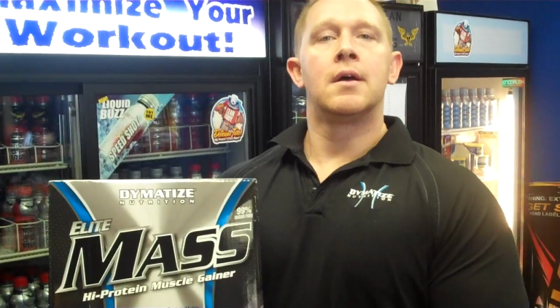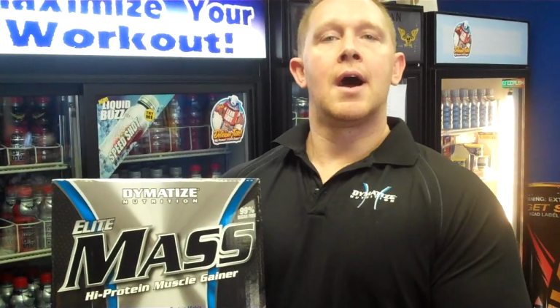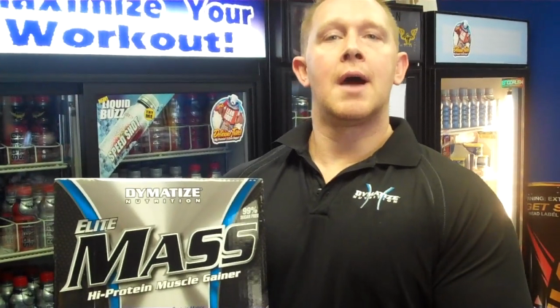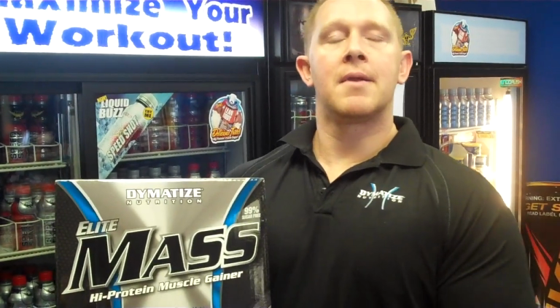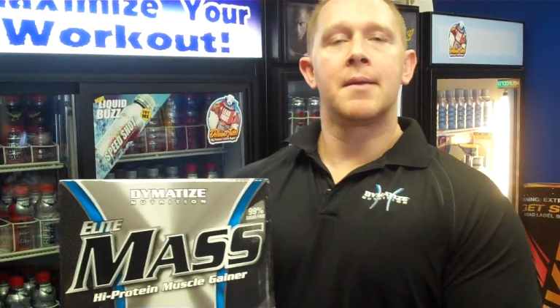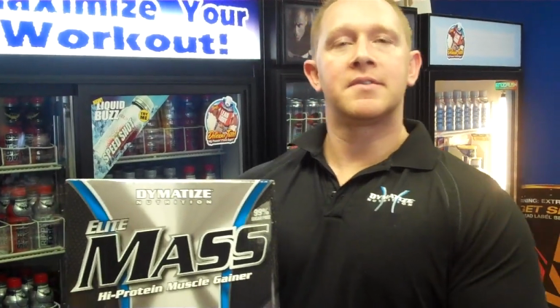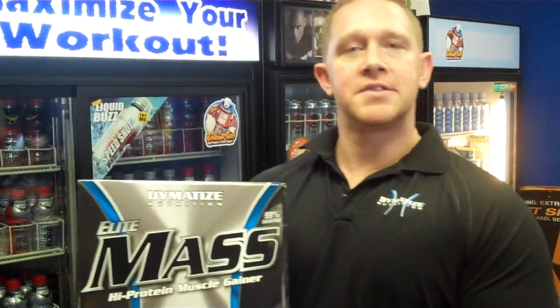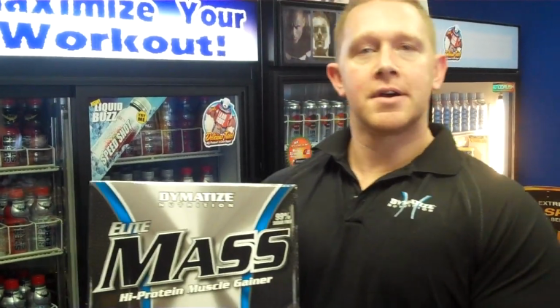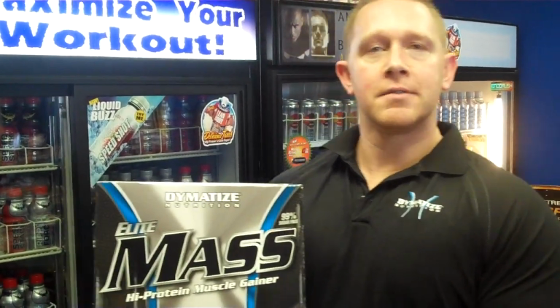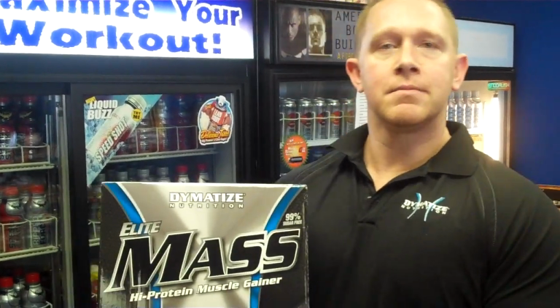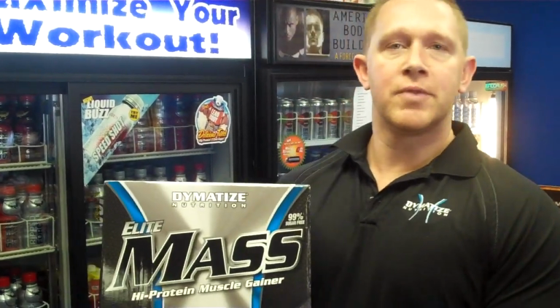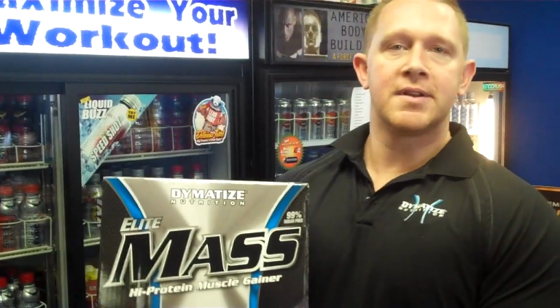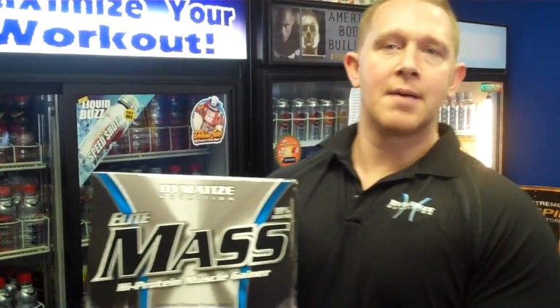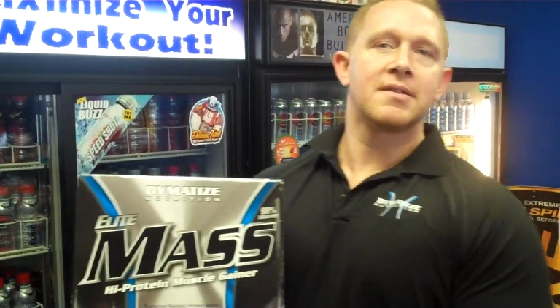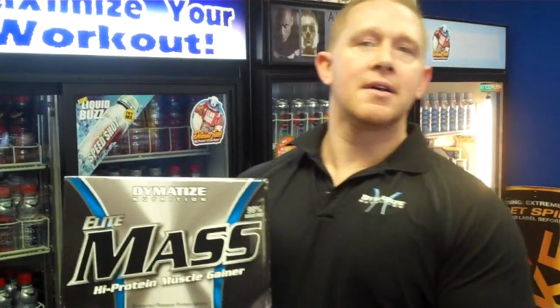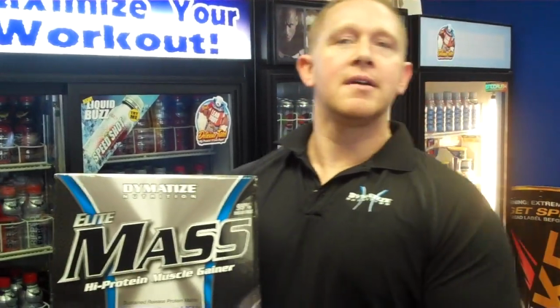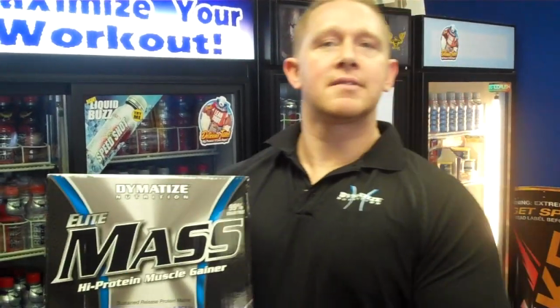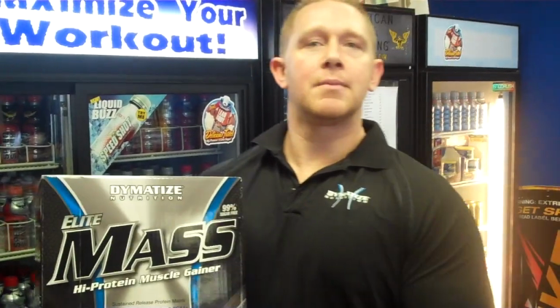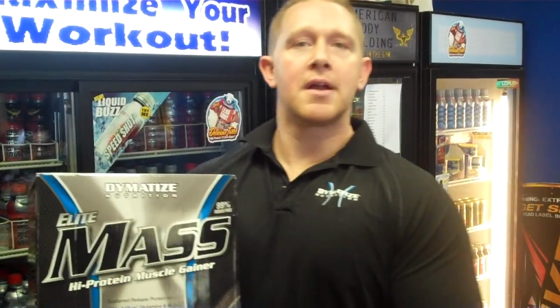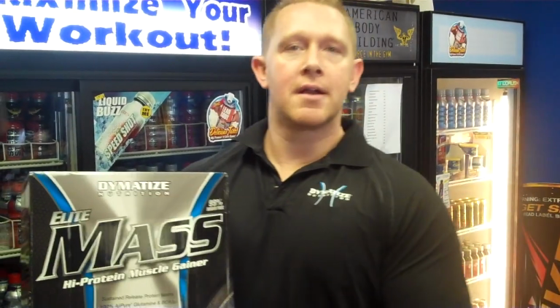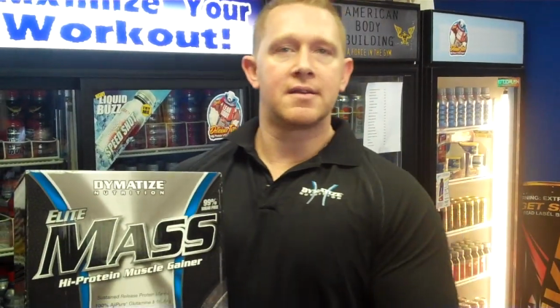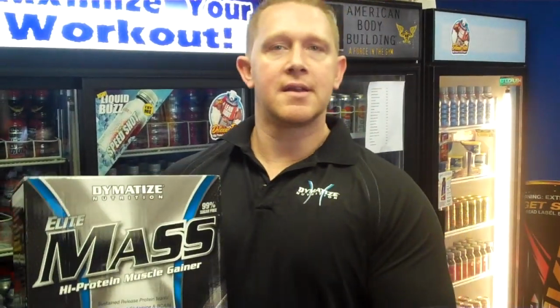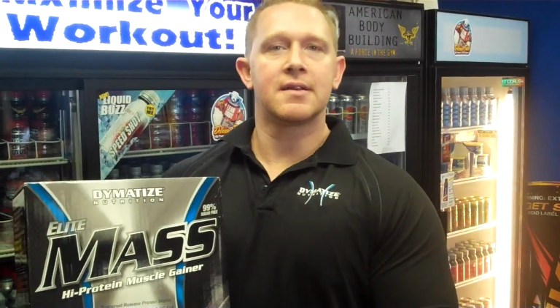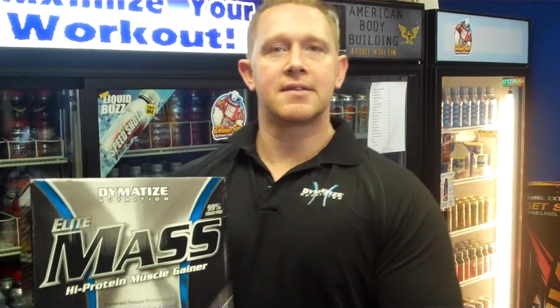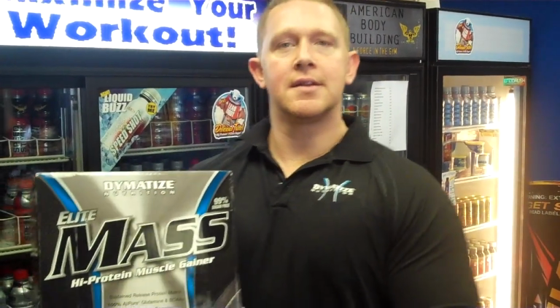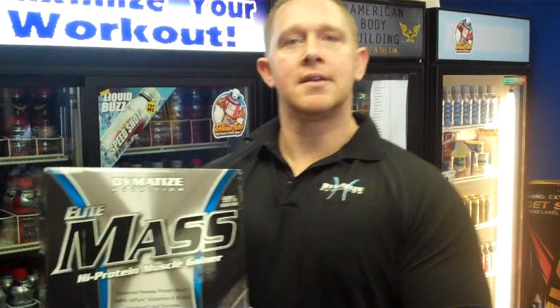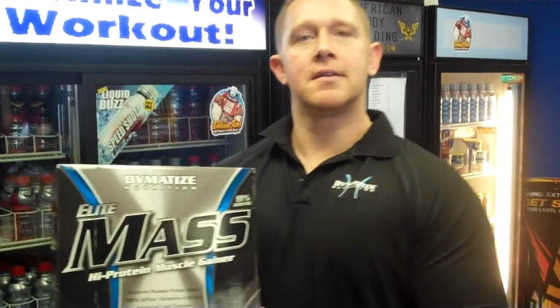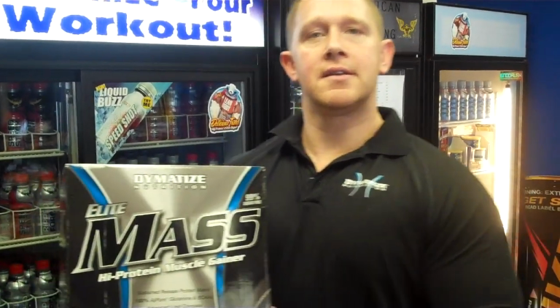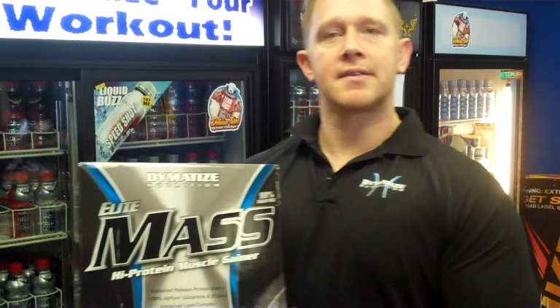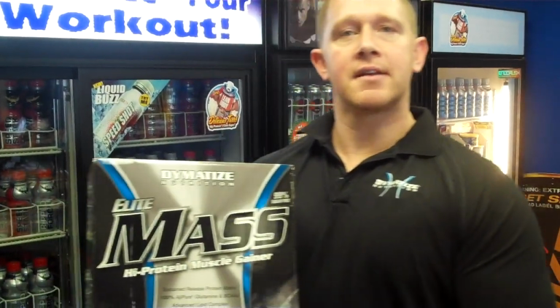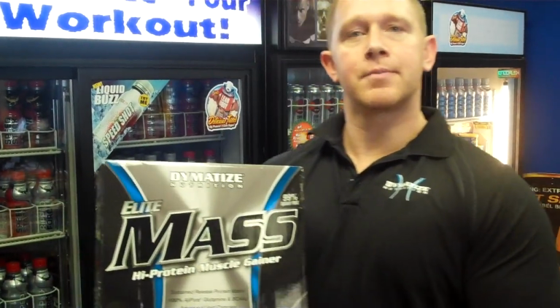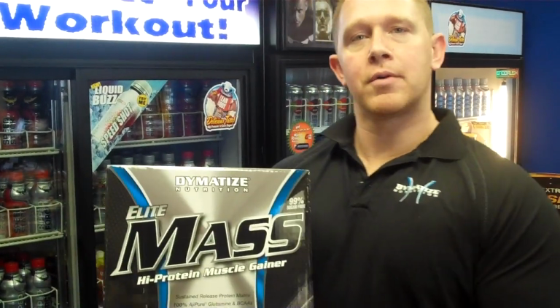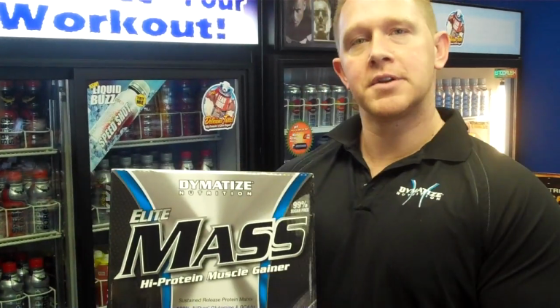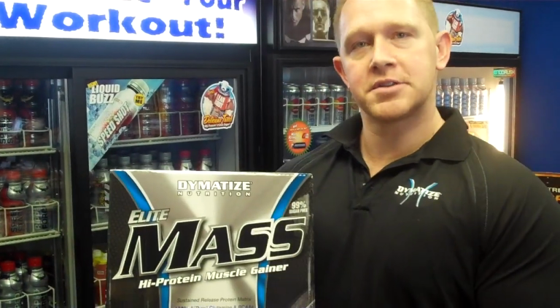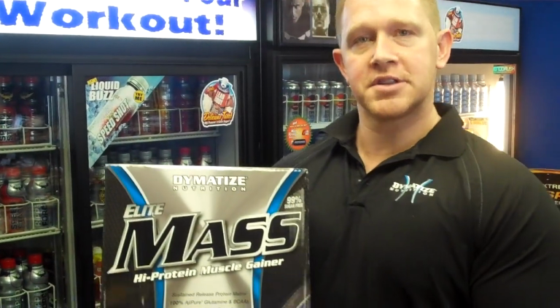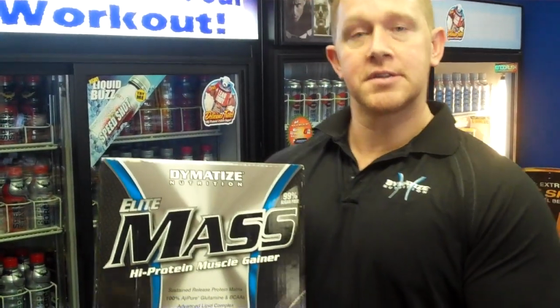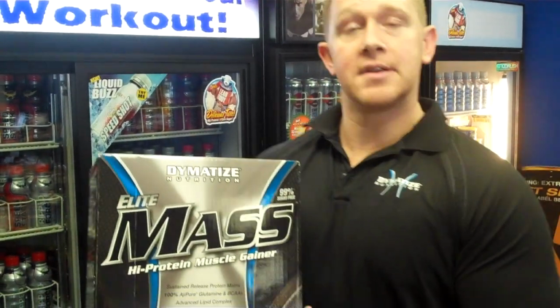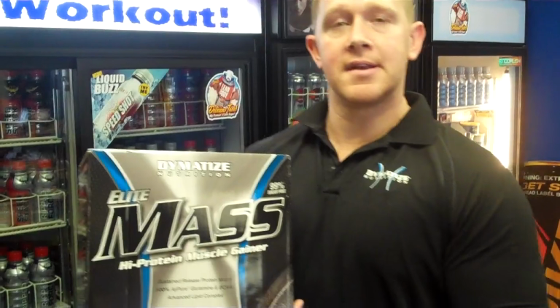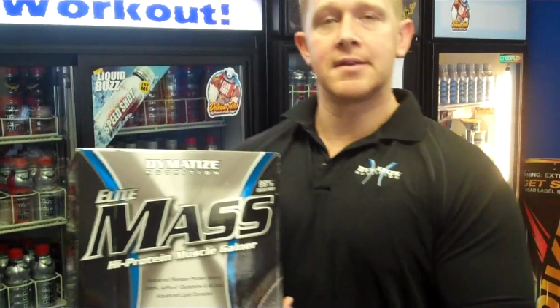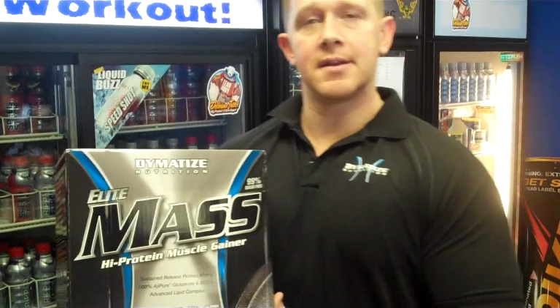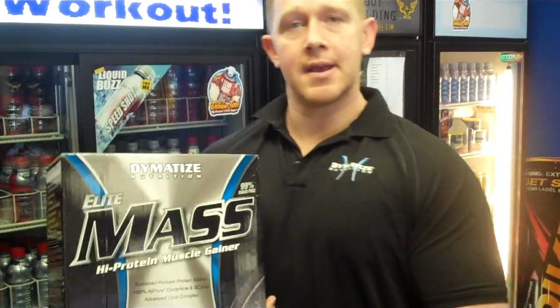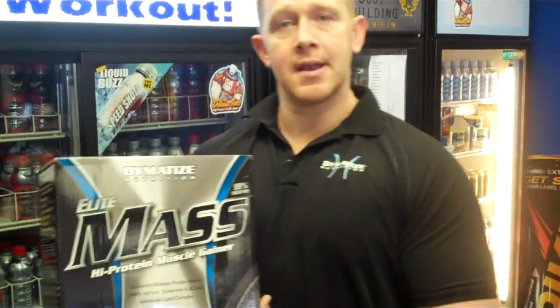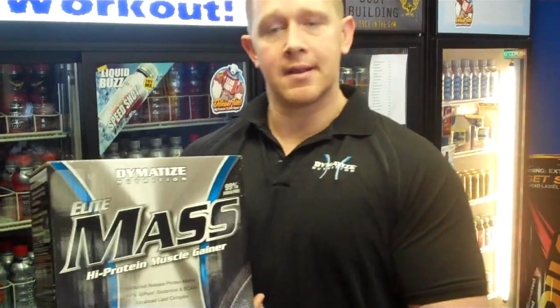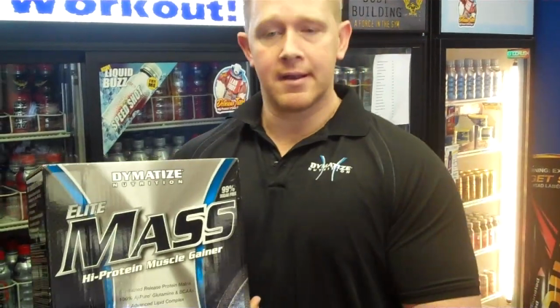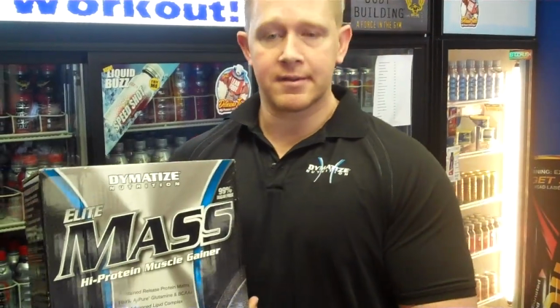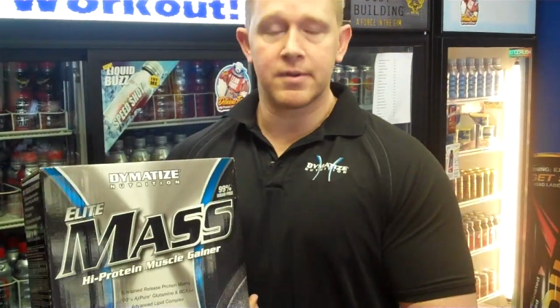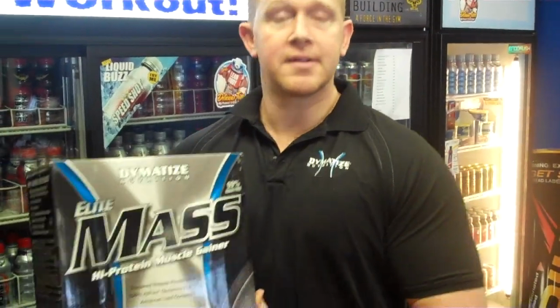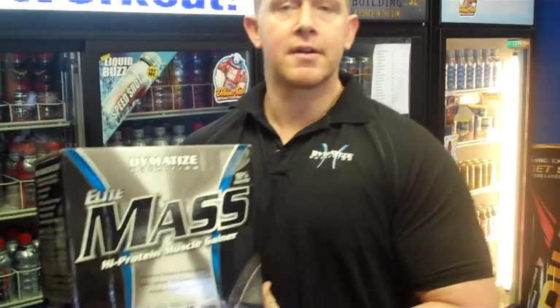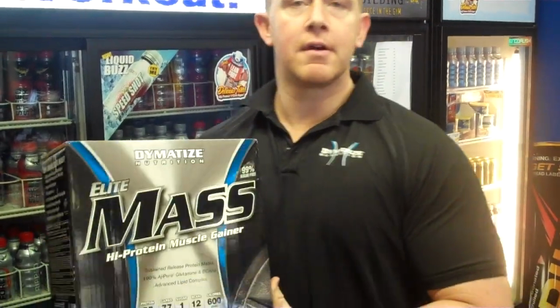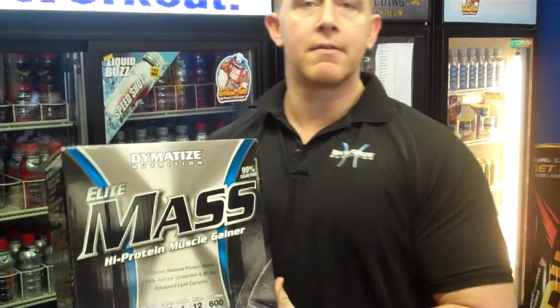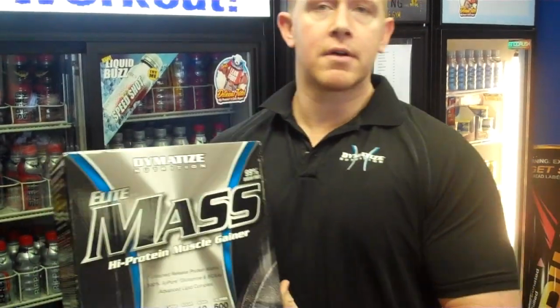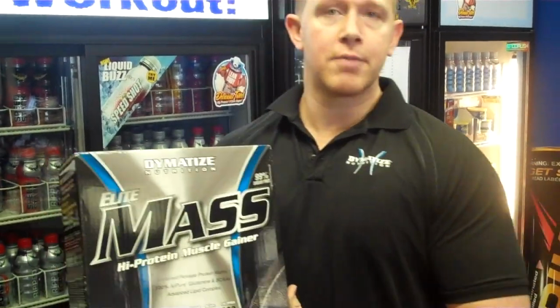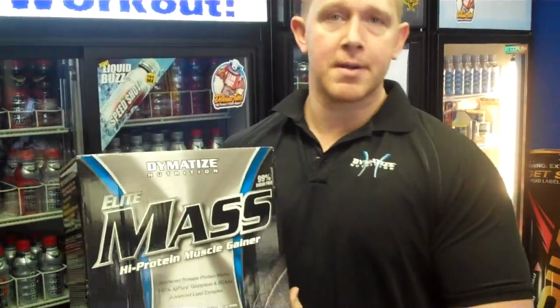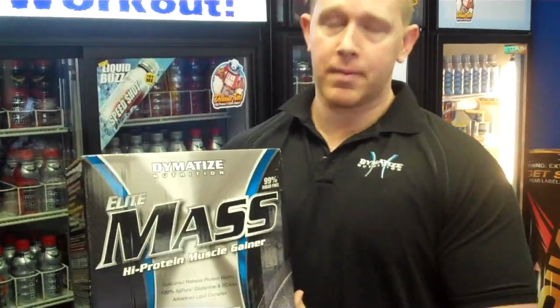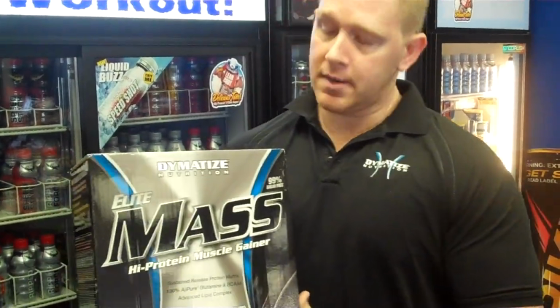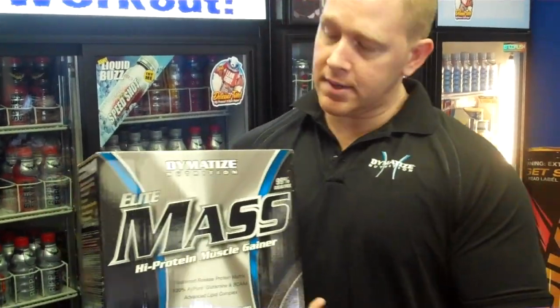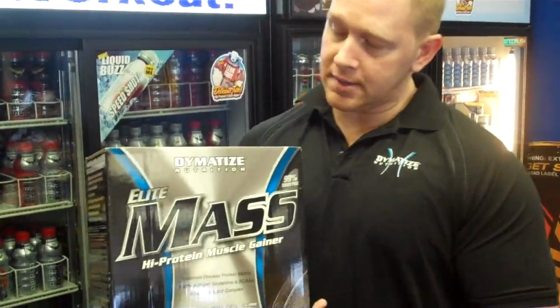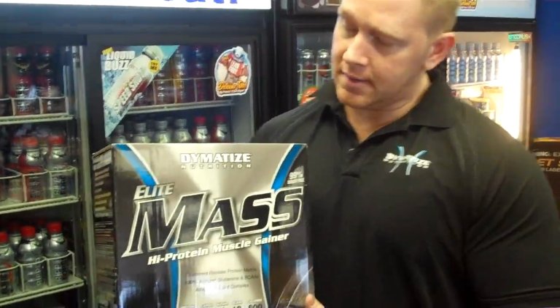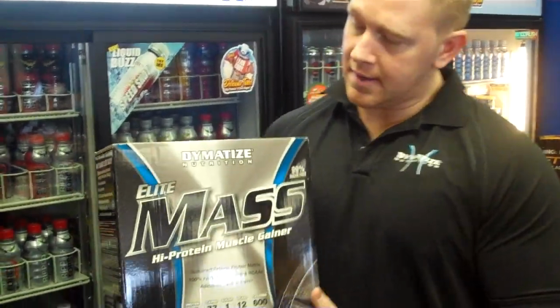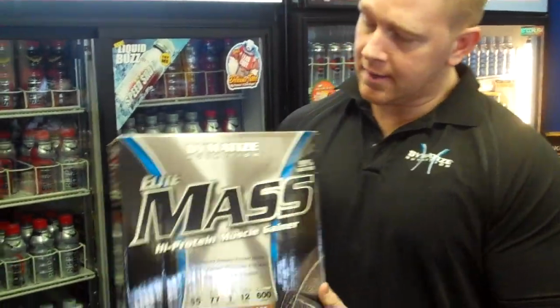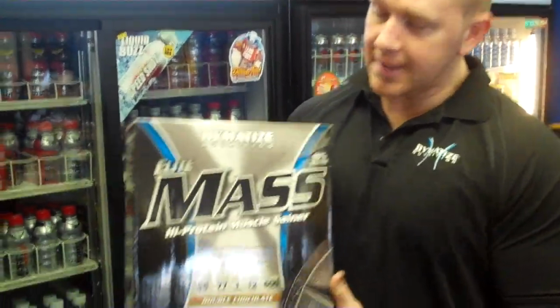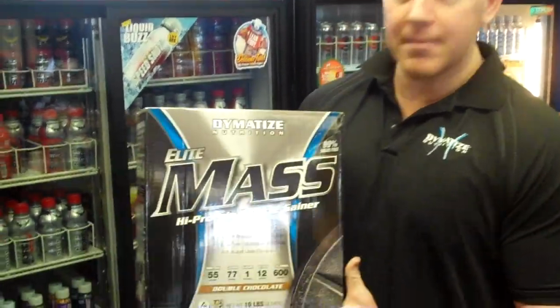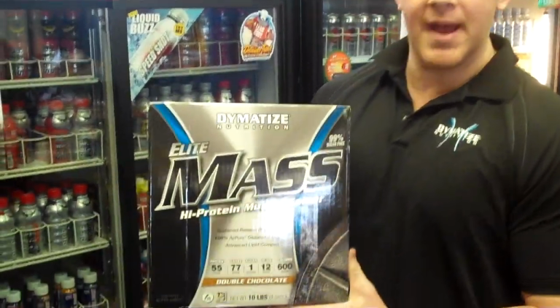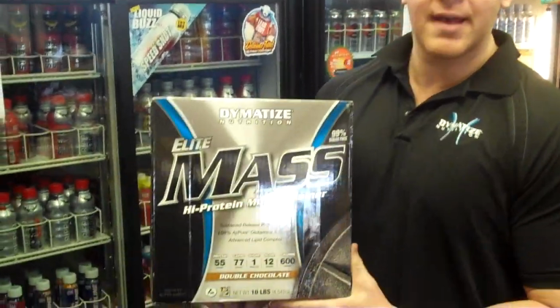Hi, my name is Joe with Diamond Size. I'm here at DSN, Discounts for Nutrition. I just wanted to go over a quick product, the Elite Mass.